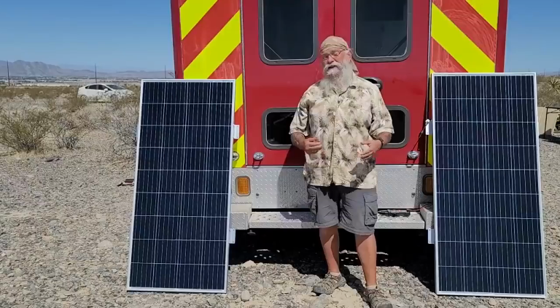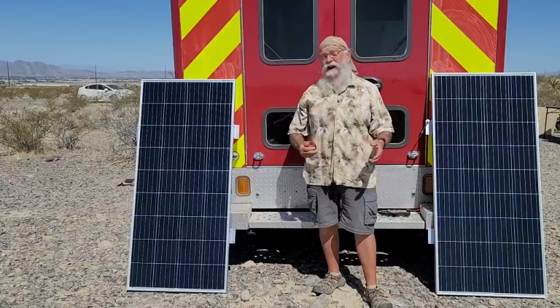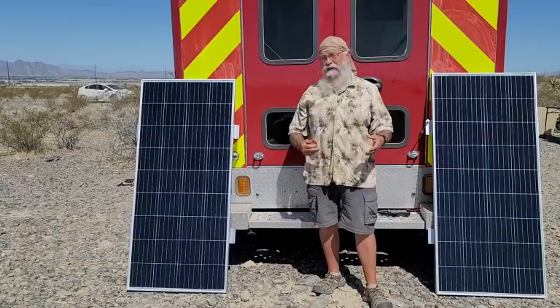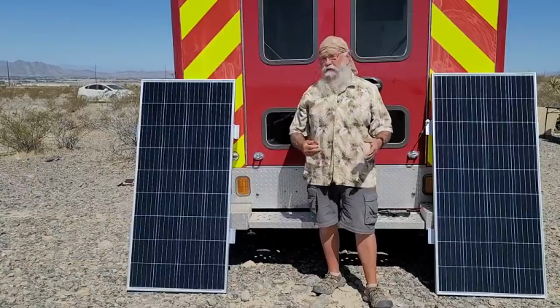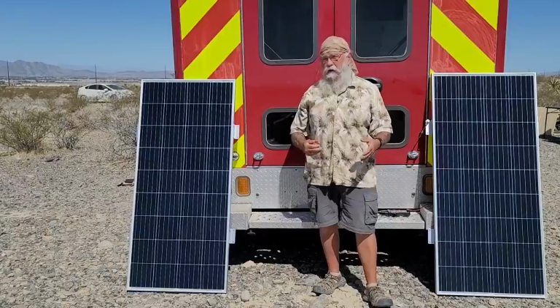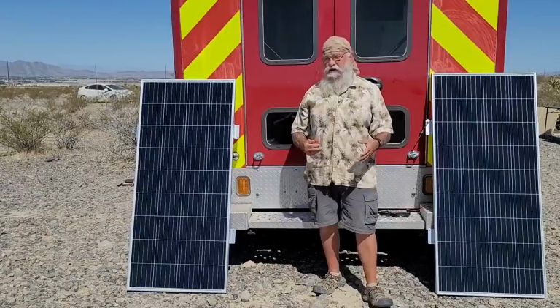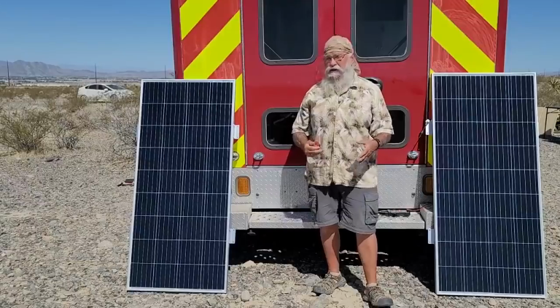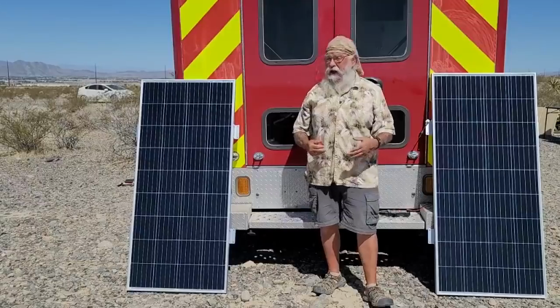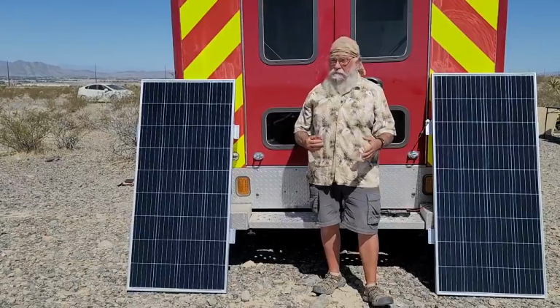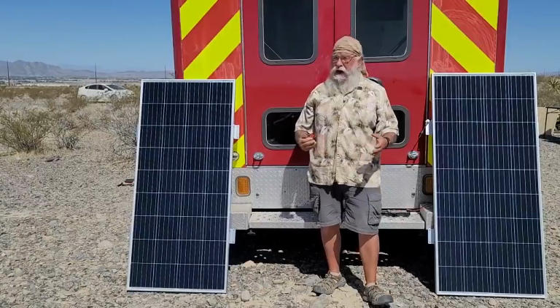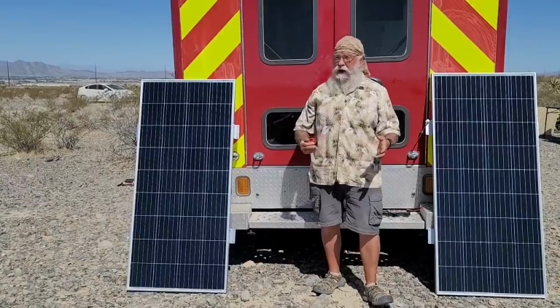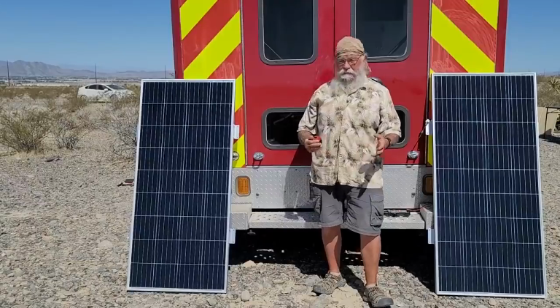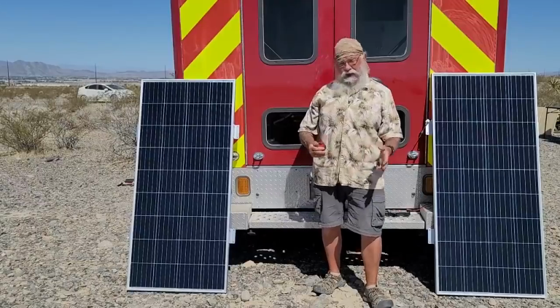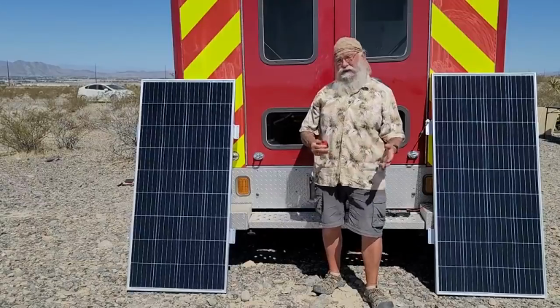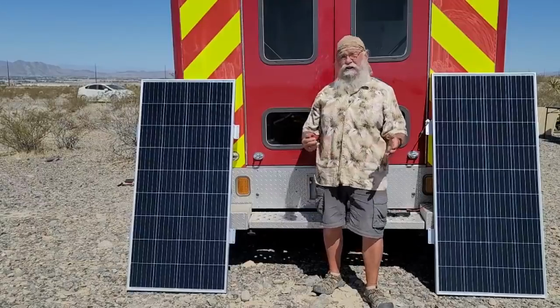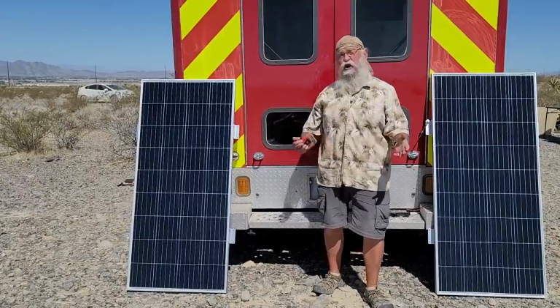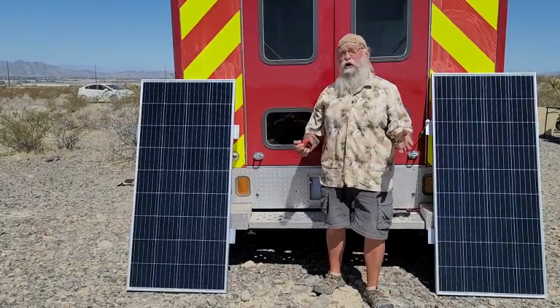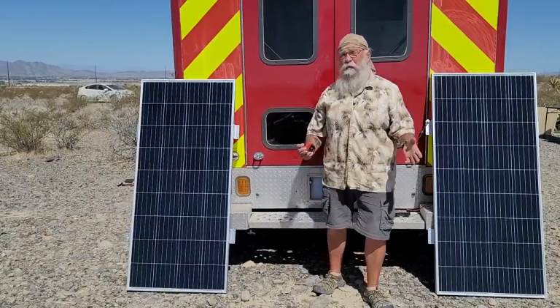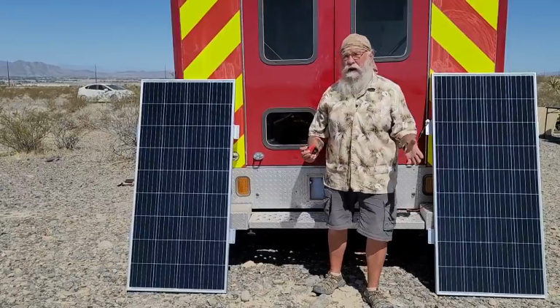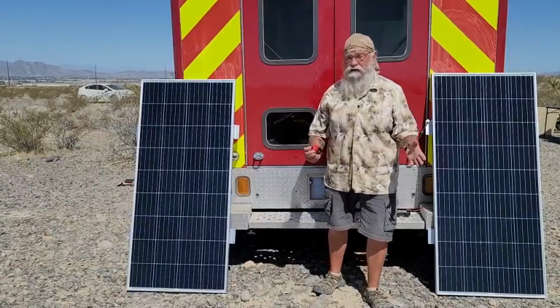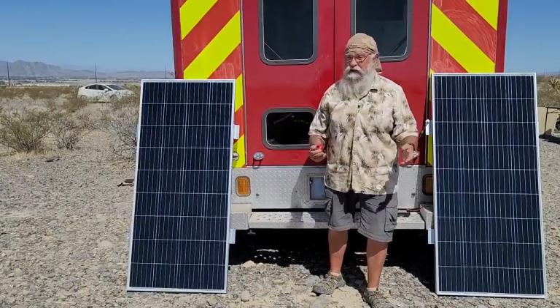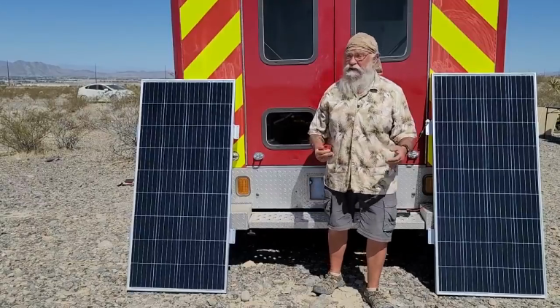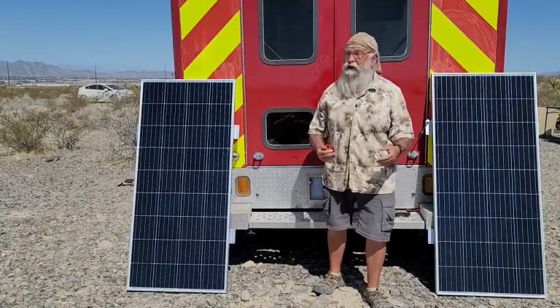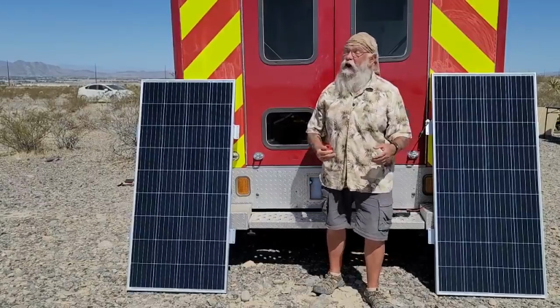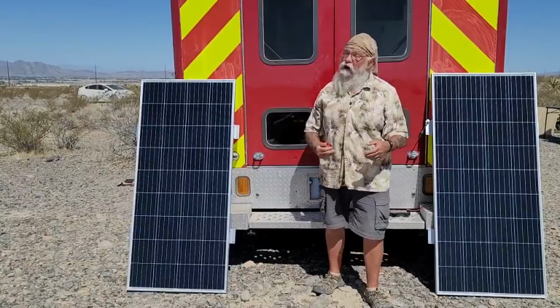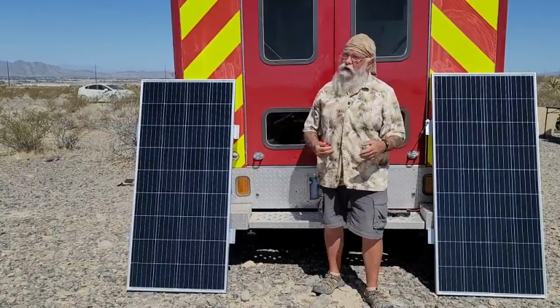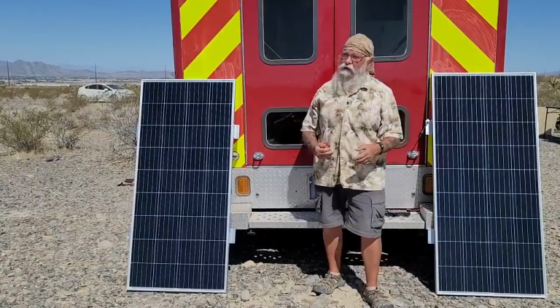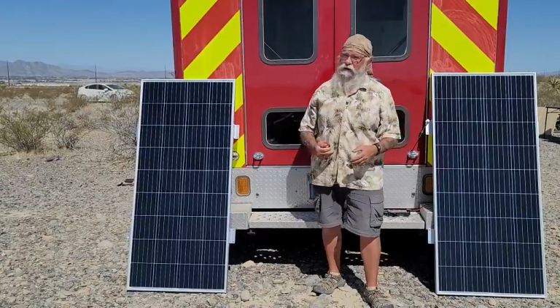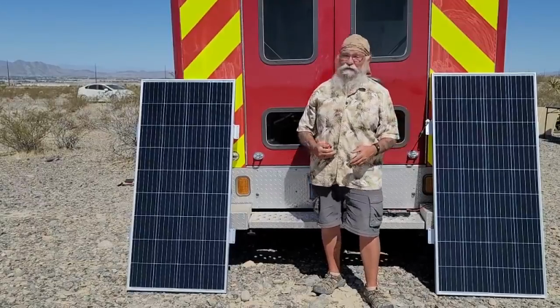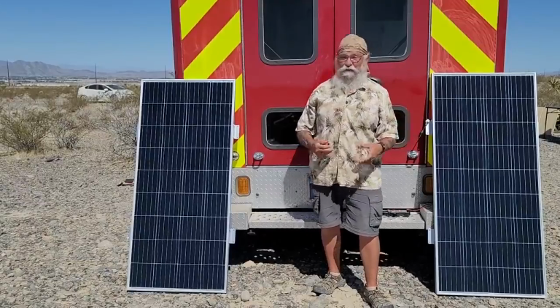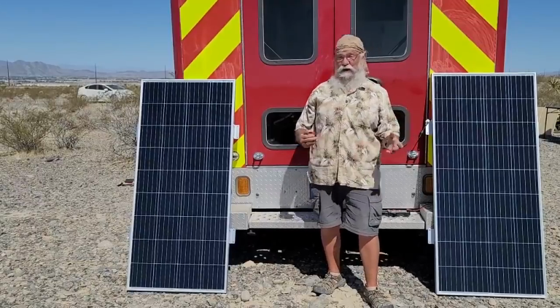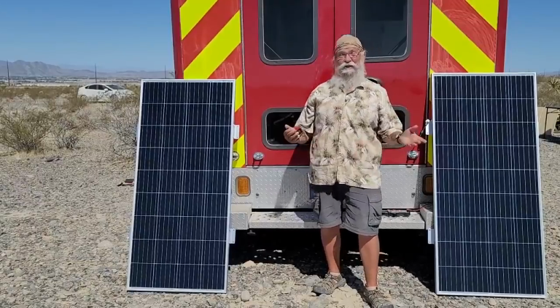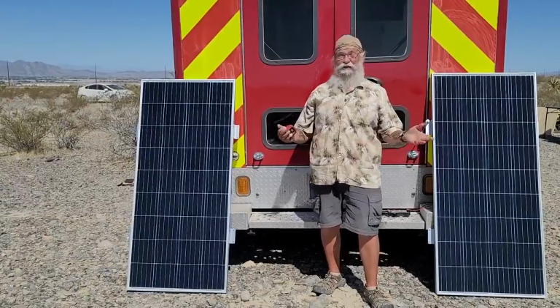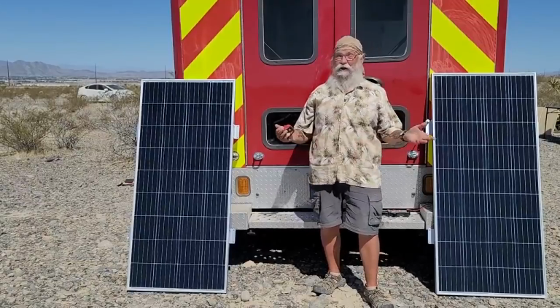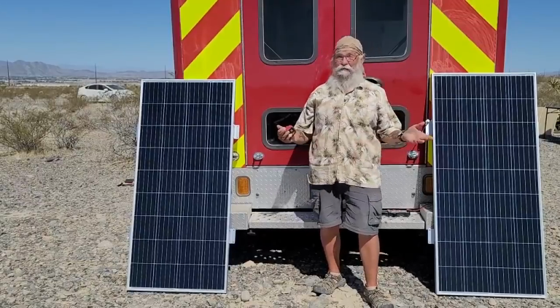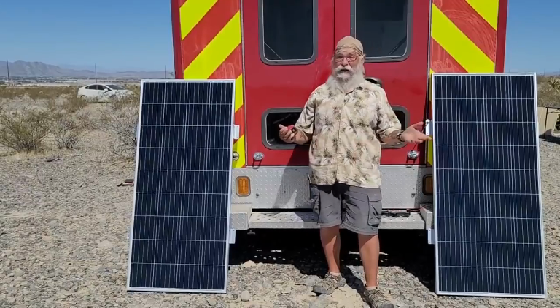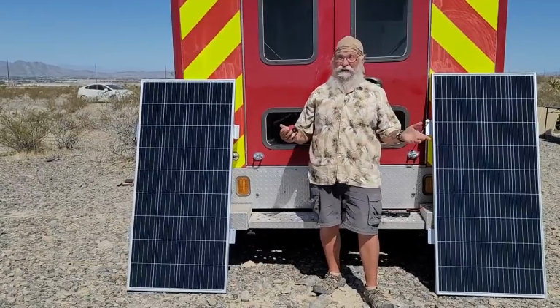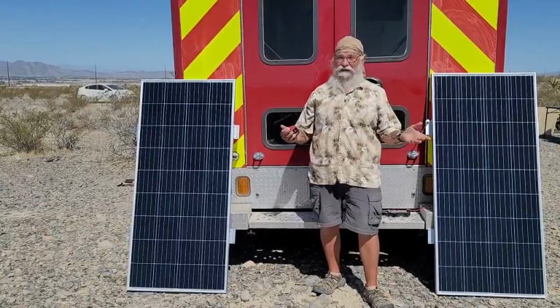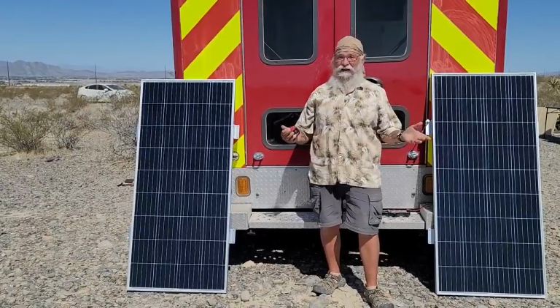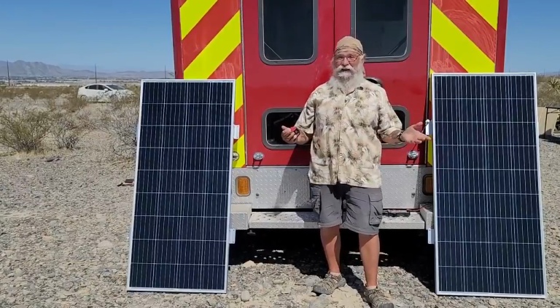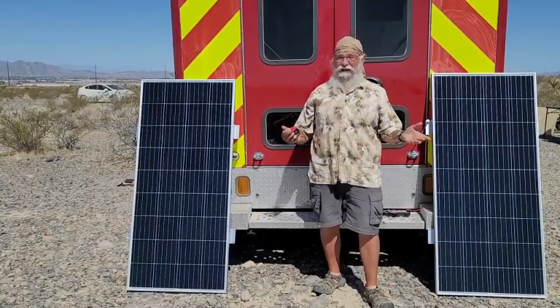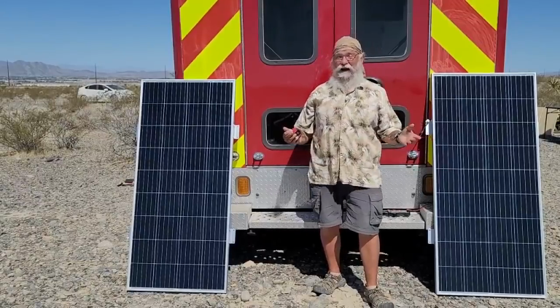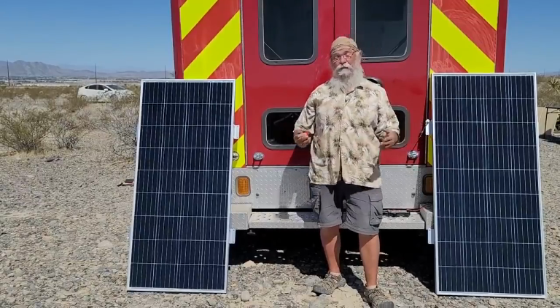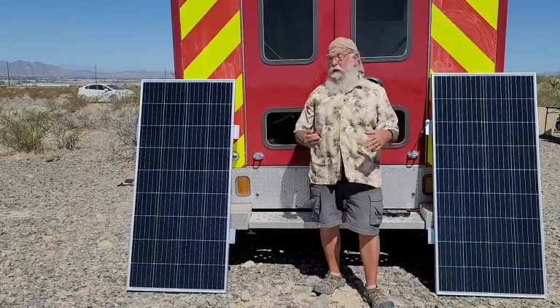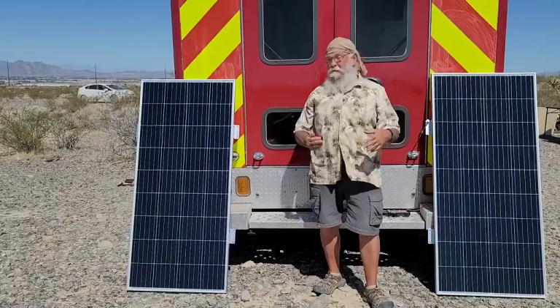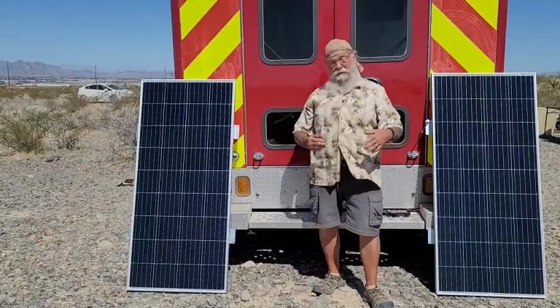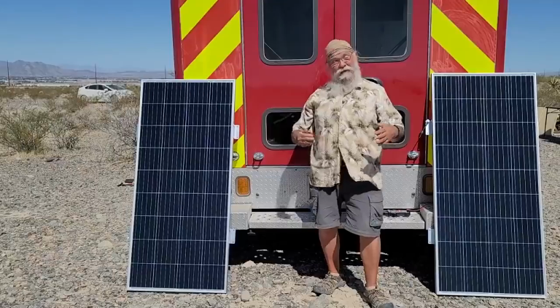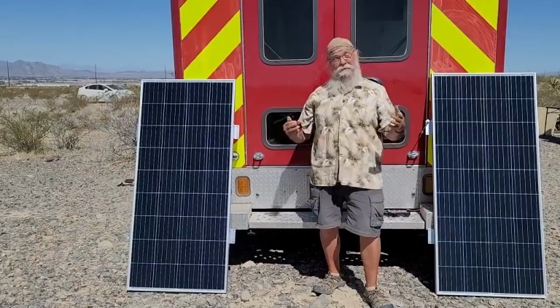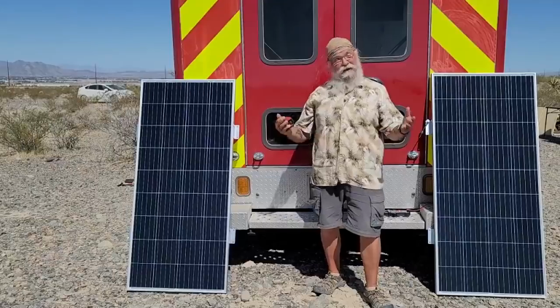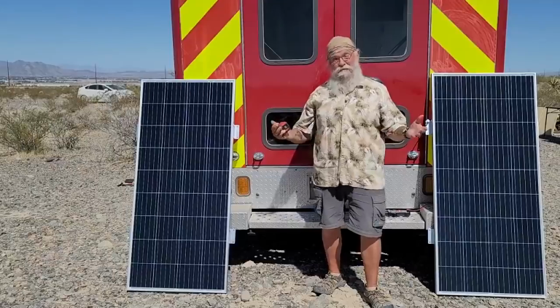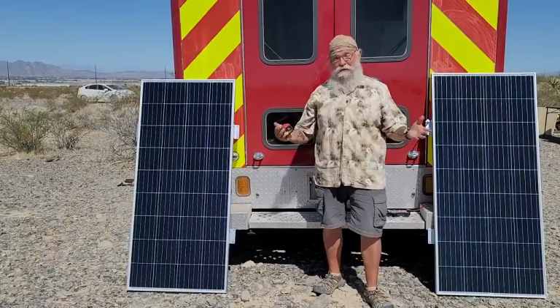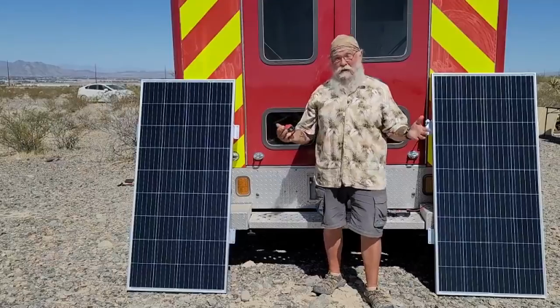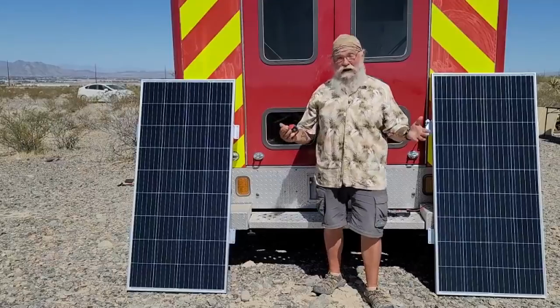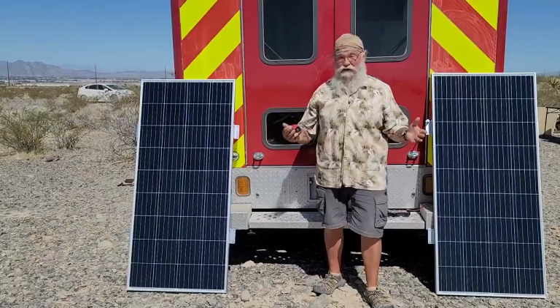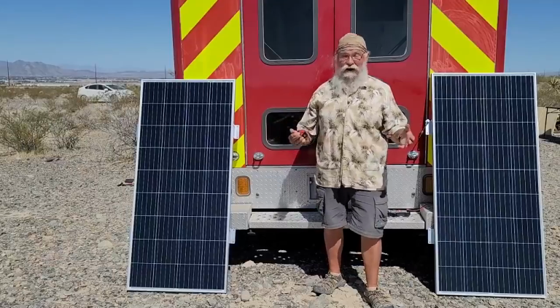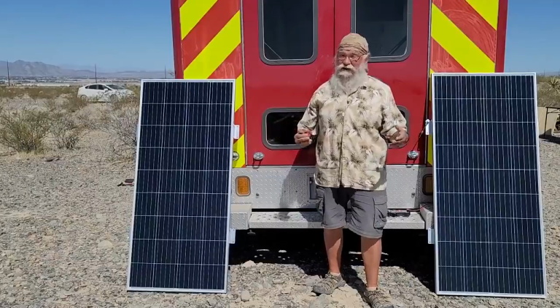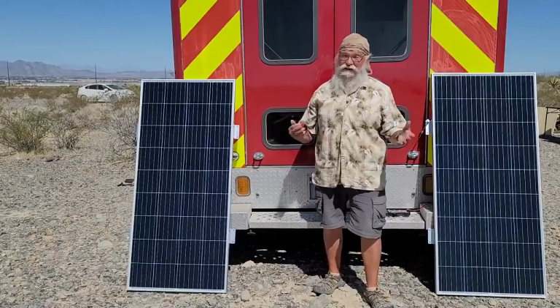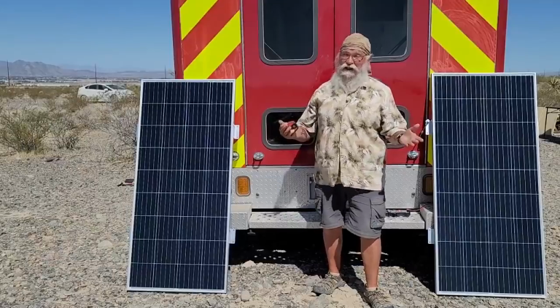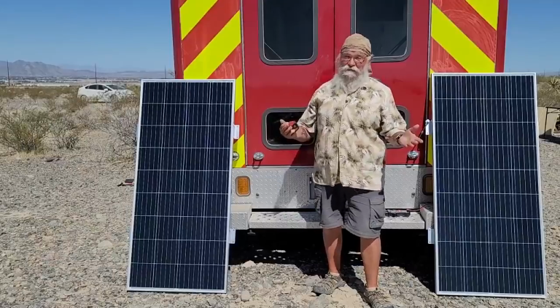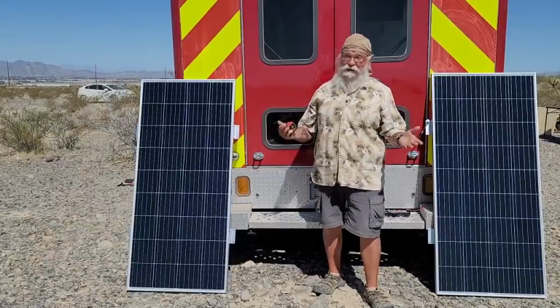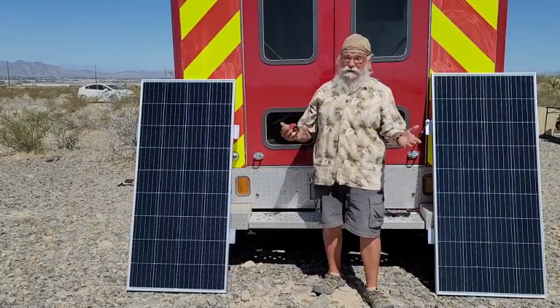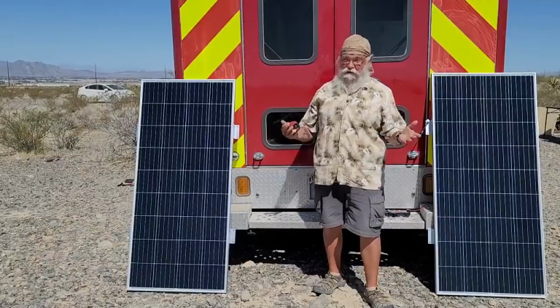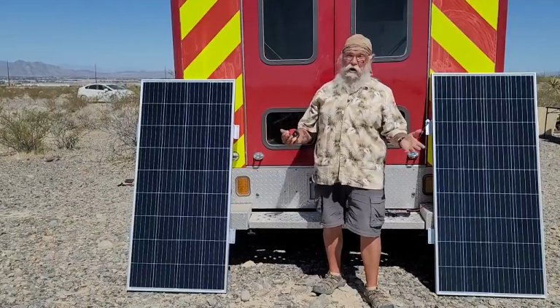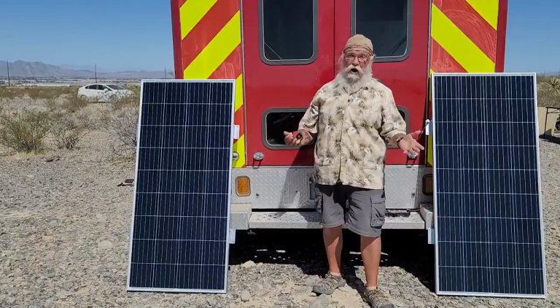One day they wrote and said, hey Bob, test our solar panels. And I said, oh, free solar panels. Now, maybe that makes me a monster. I just think it makes me smart.